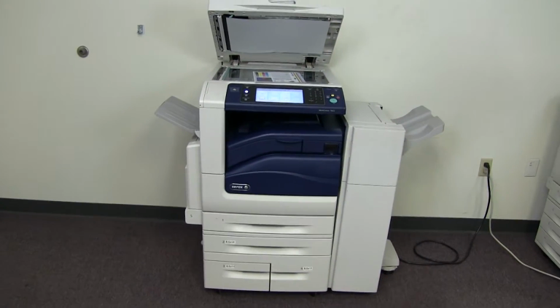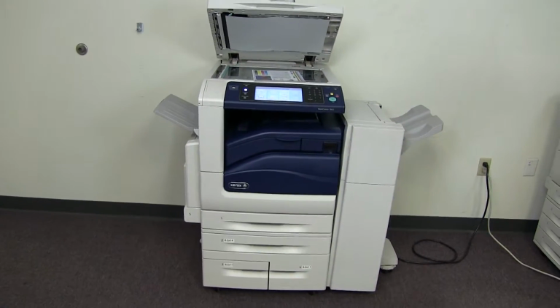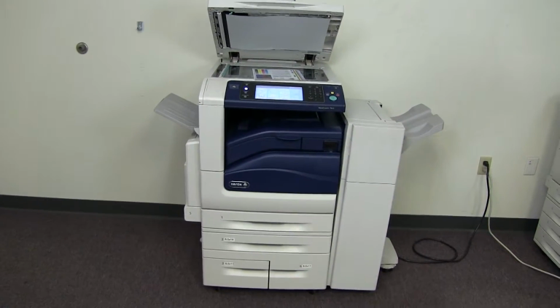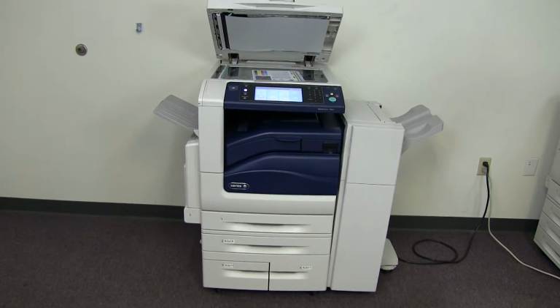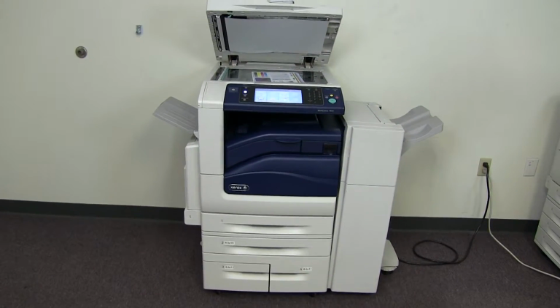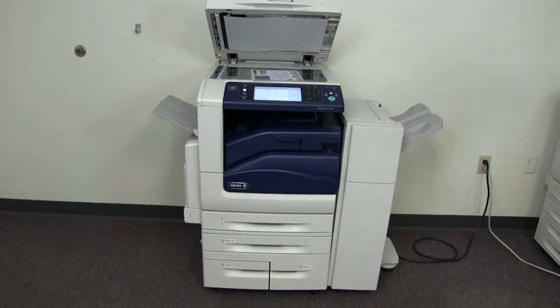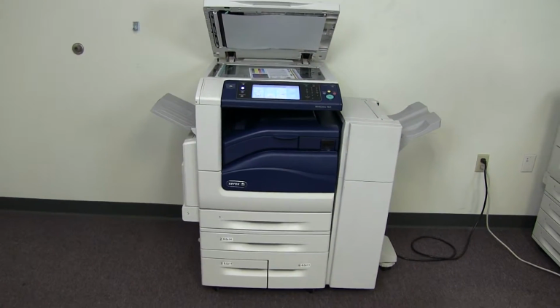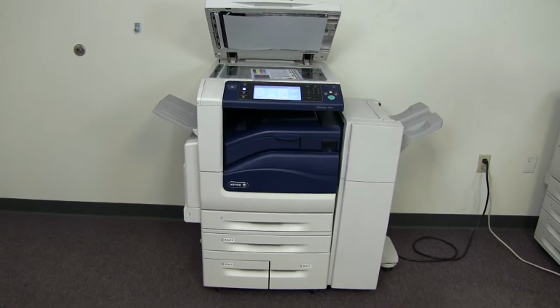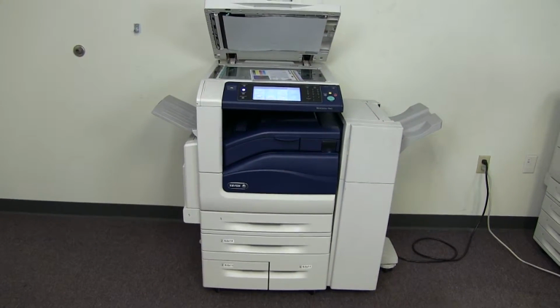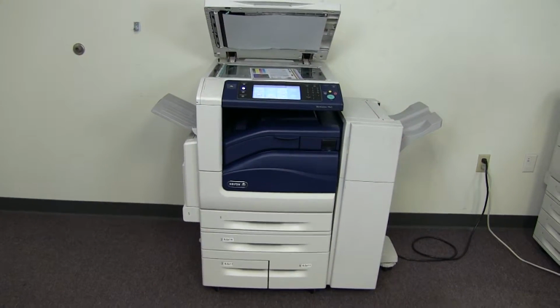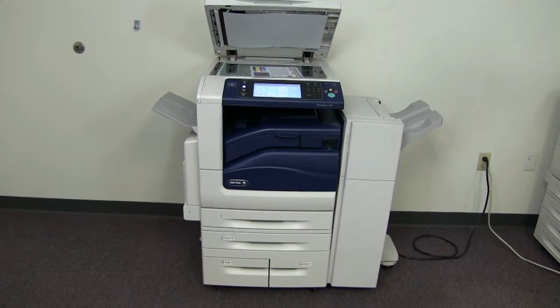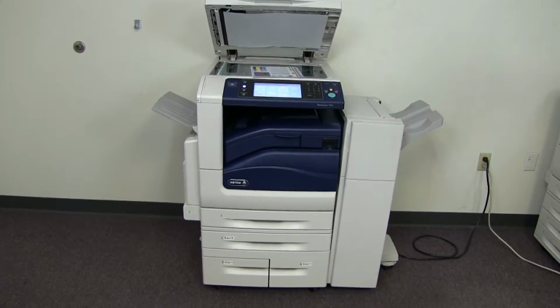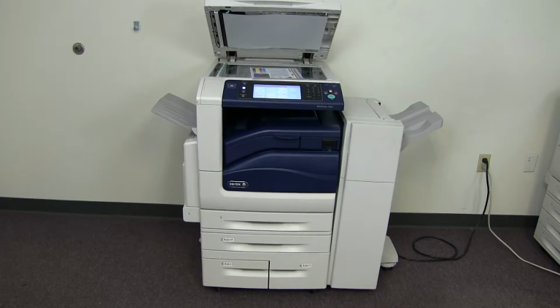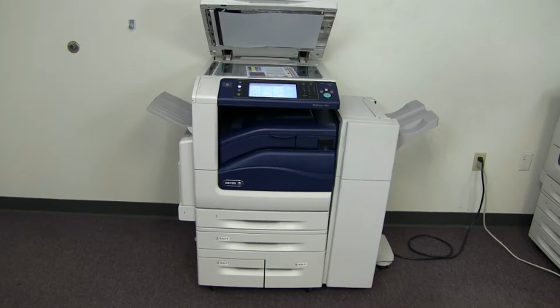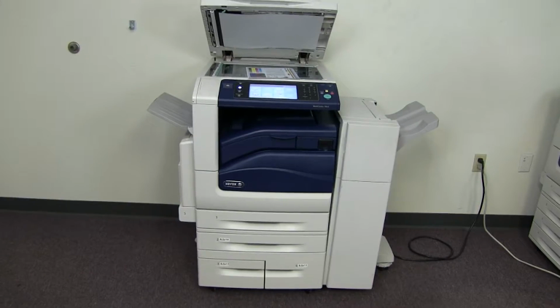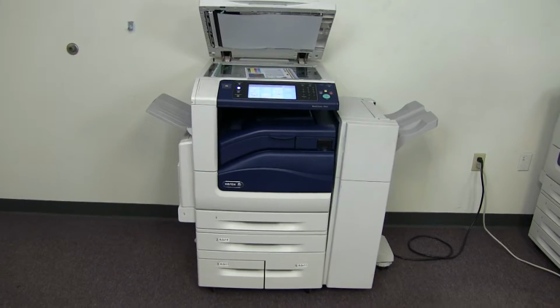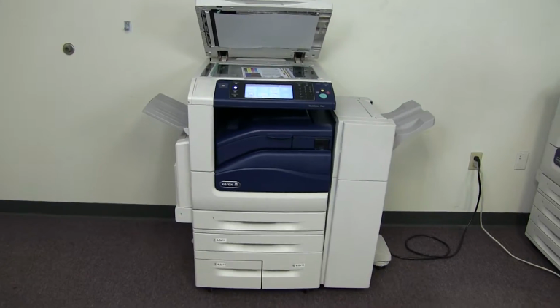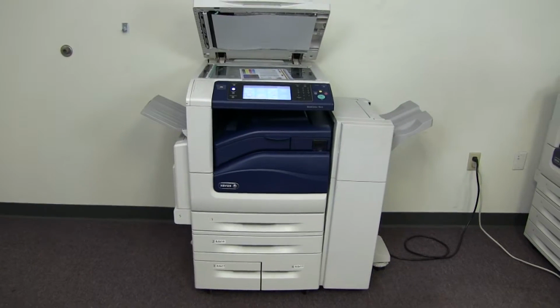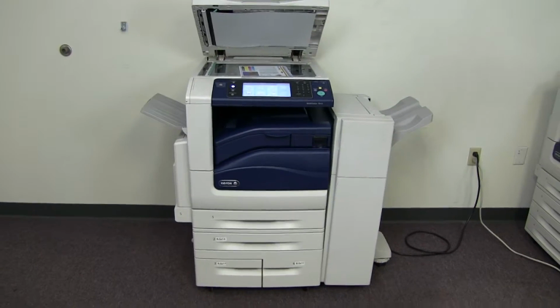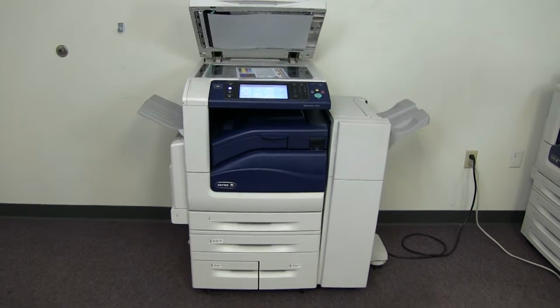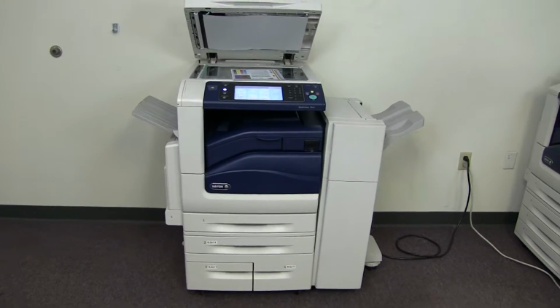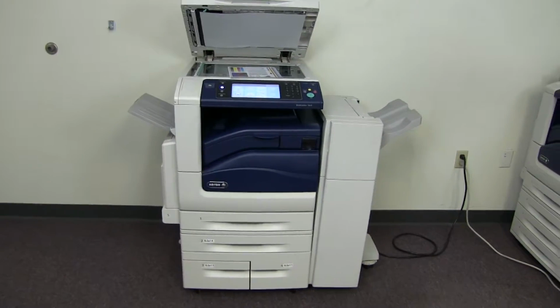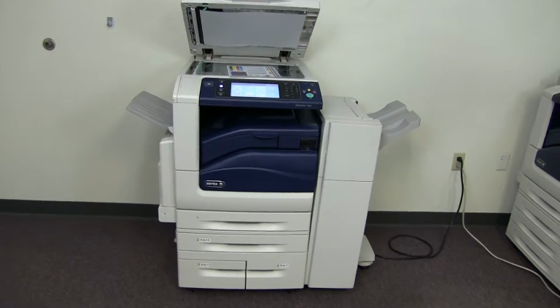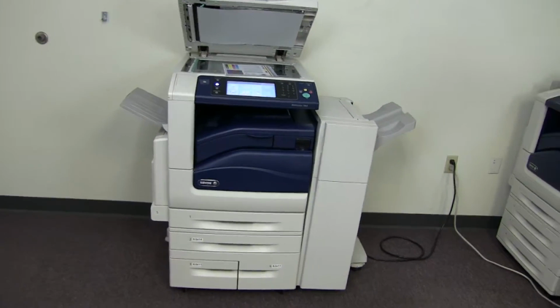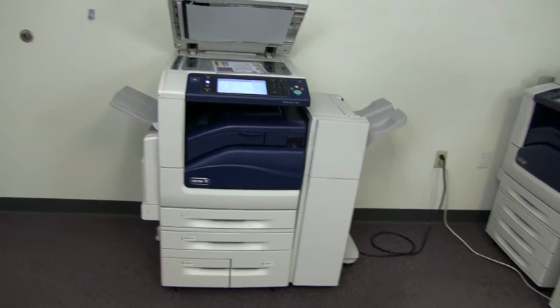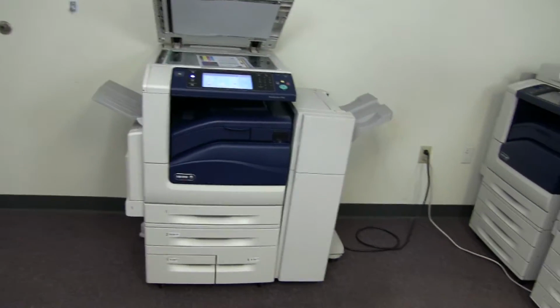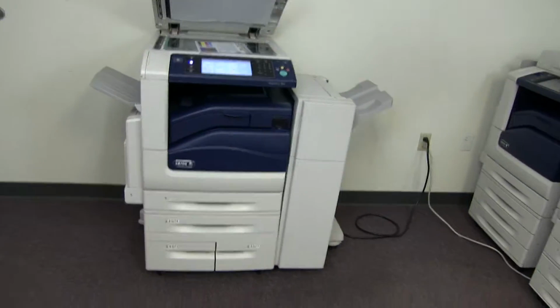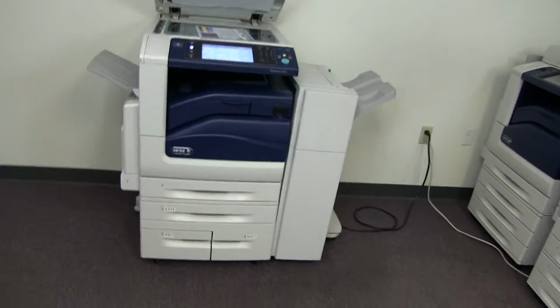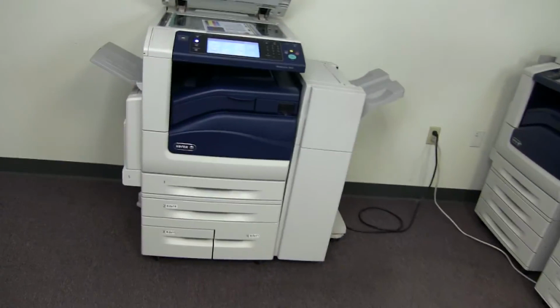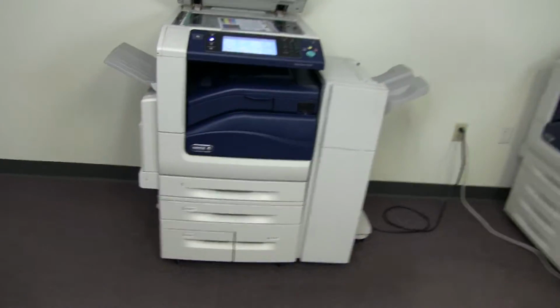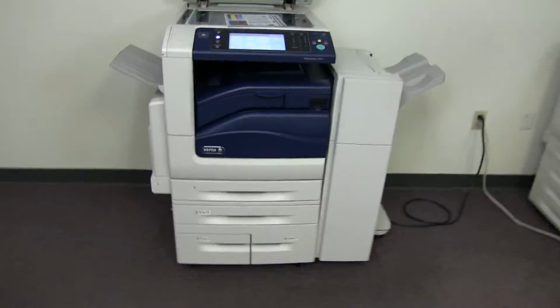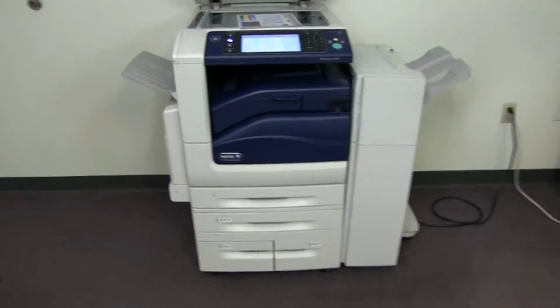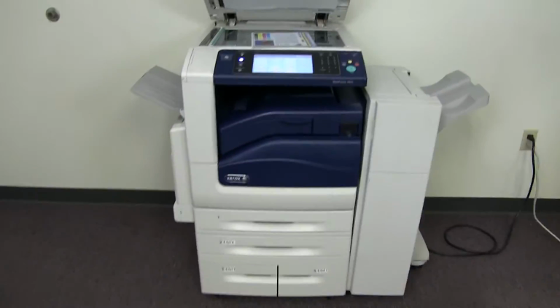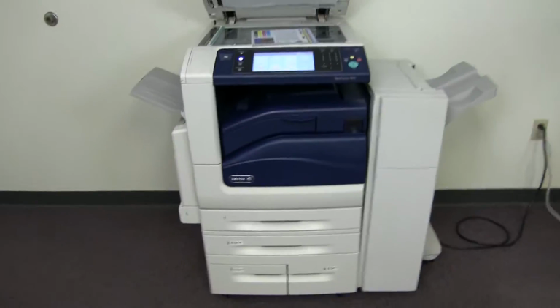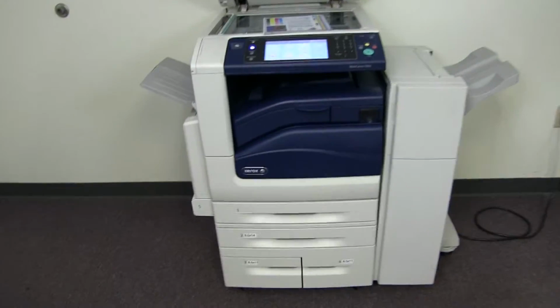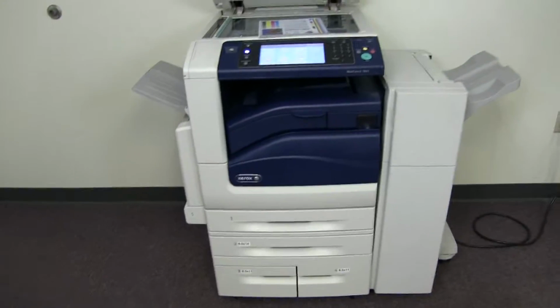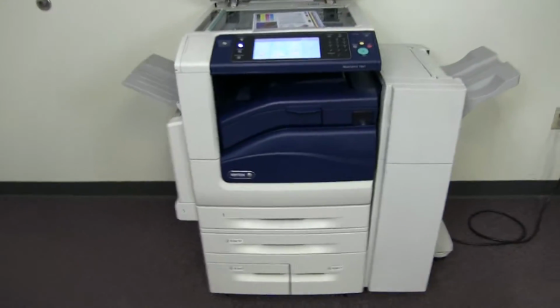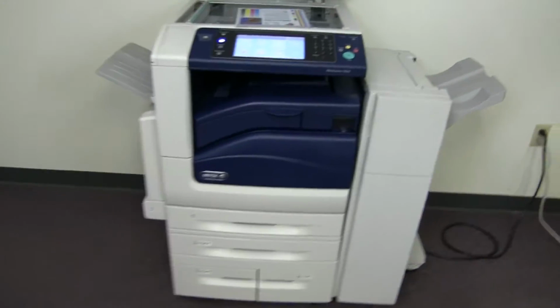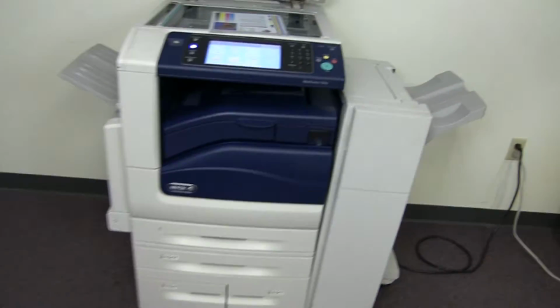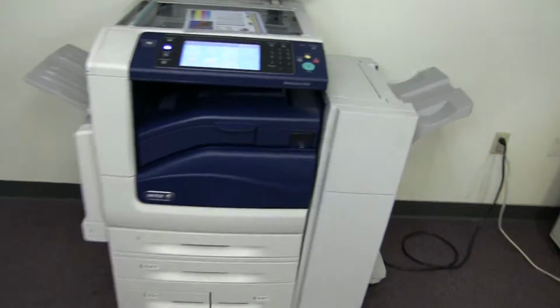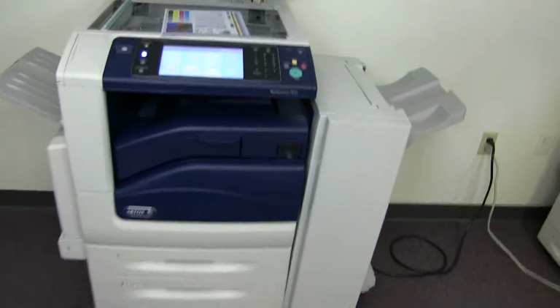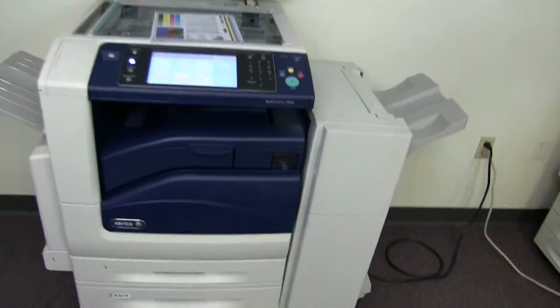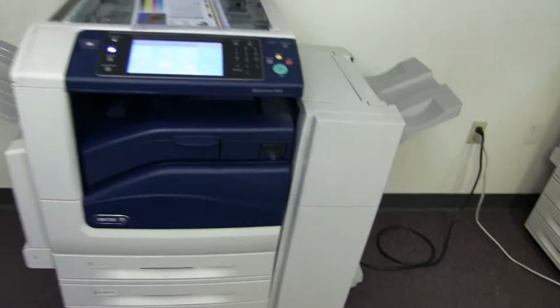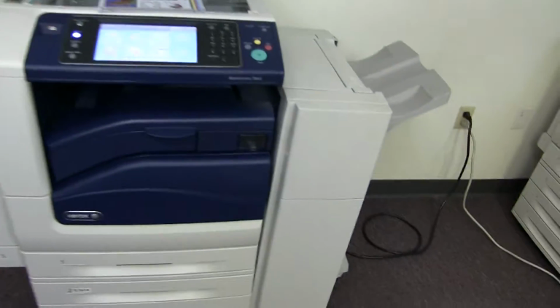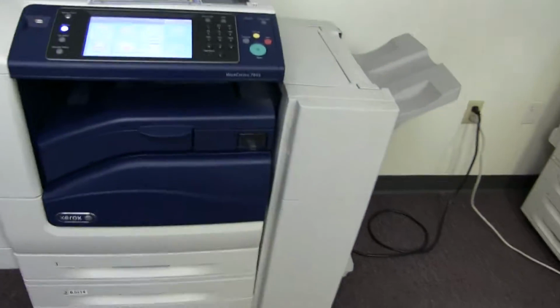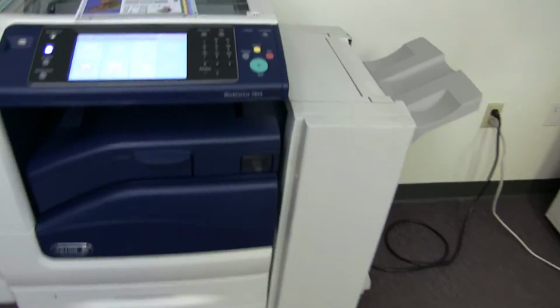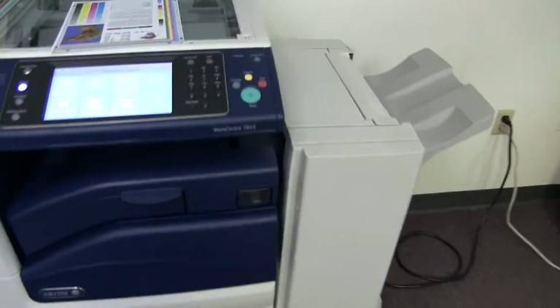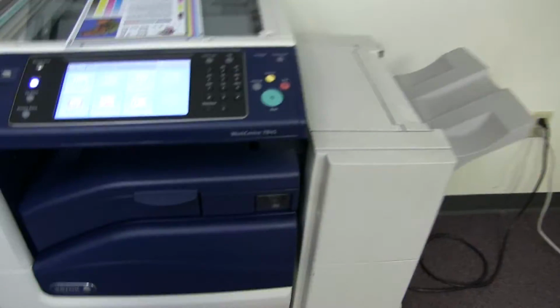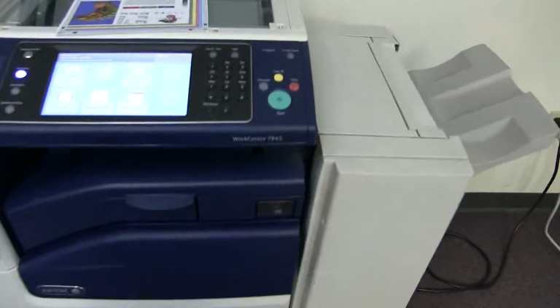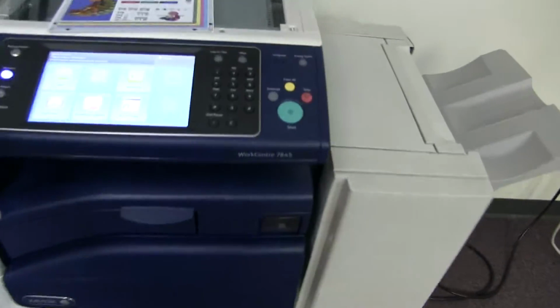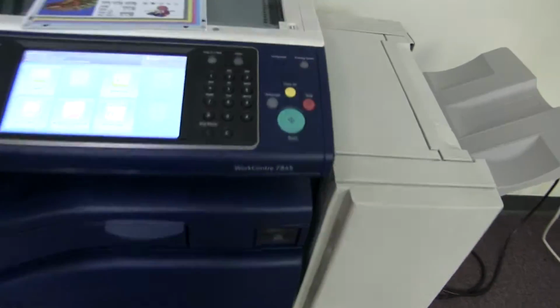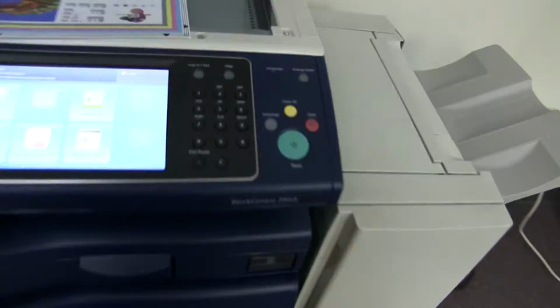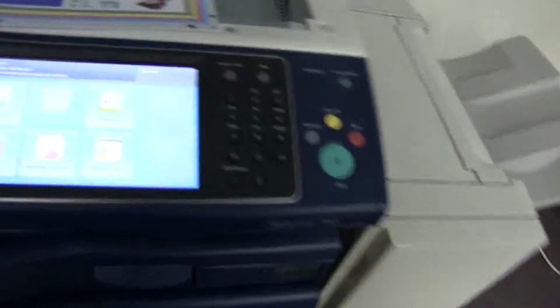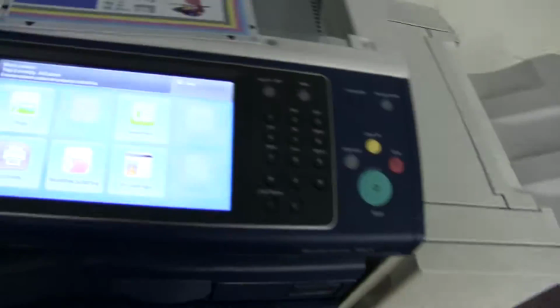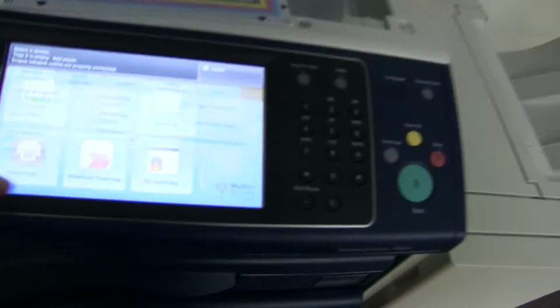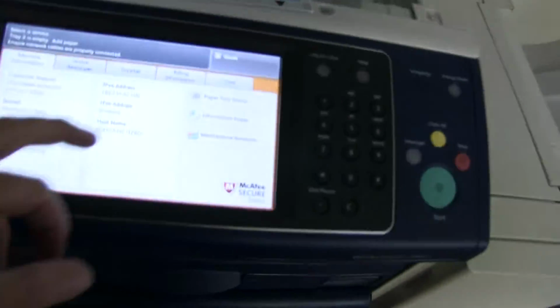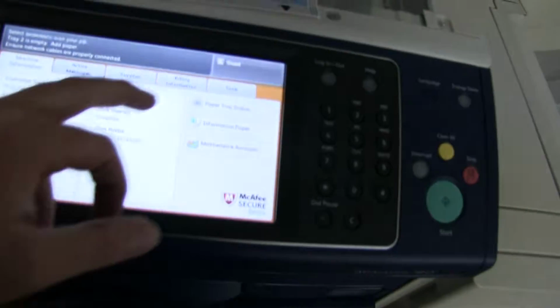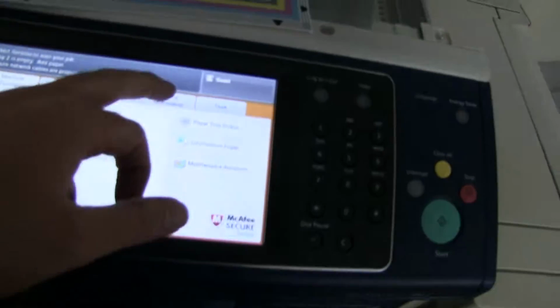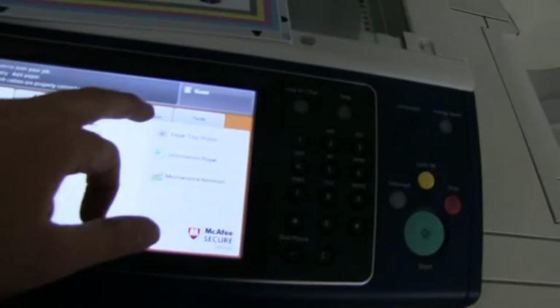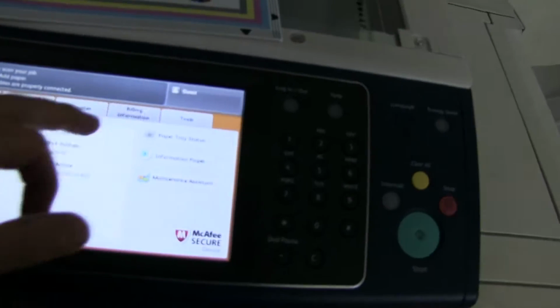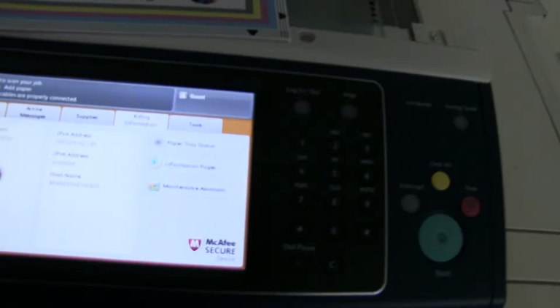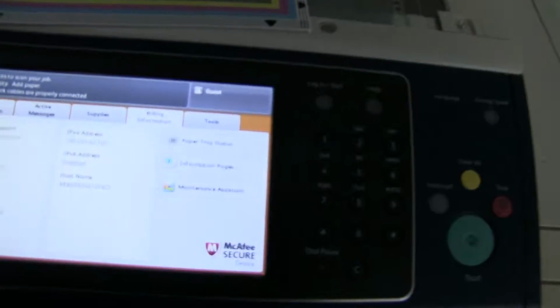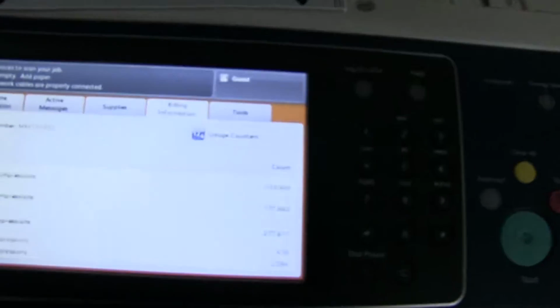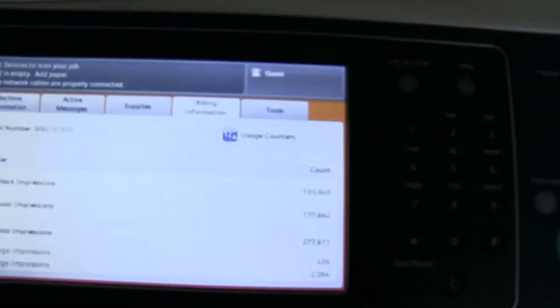The meter on this machine reads 171,000 total color copies and 105,000 total black and white, as you can see here on our counter.